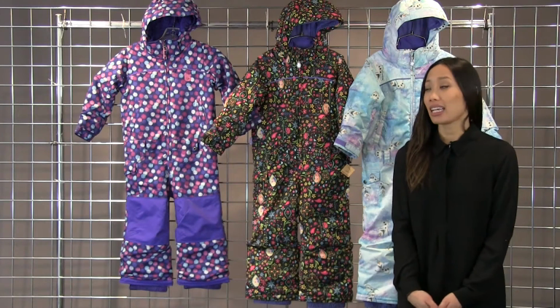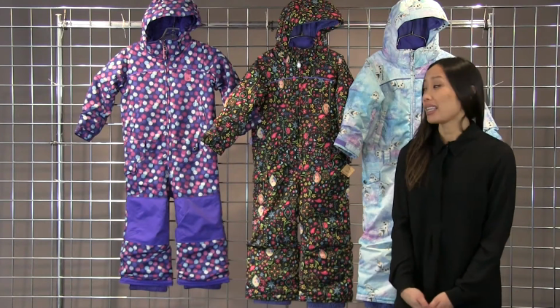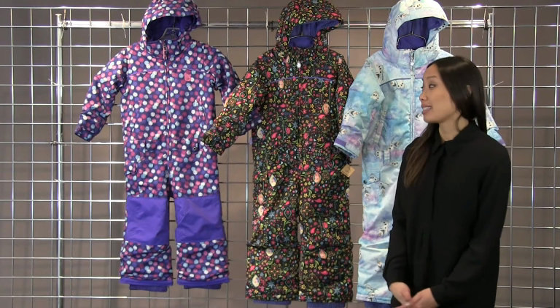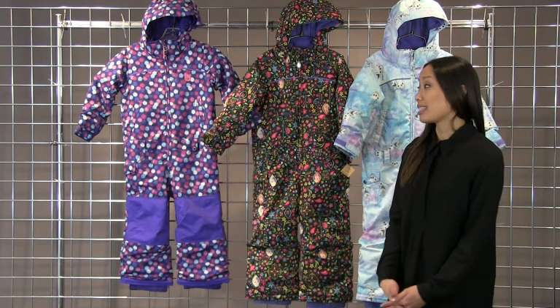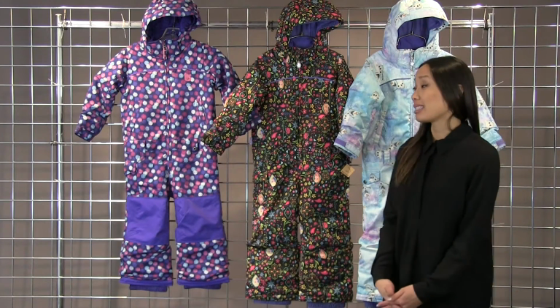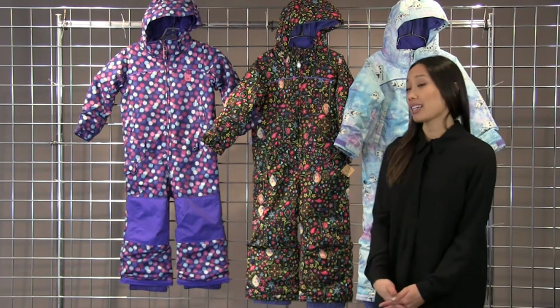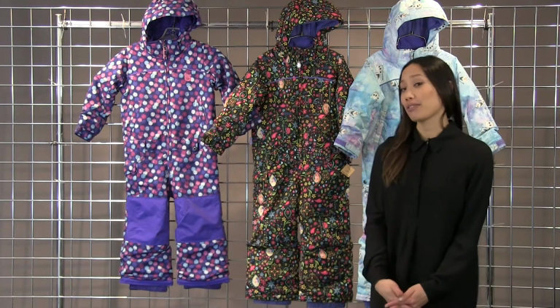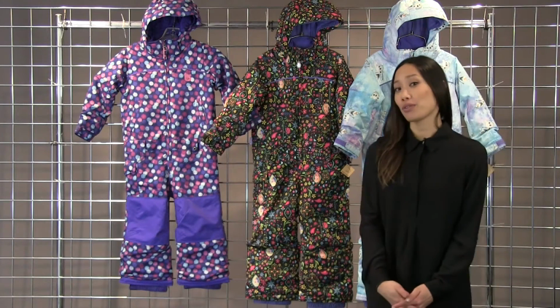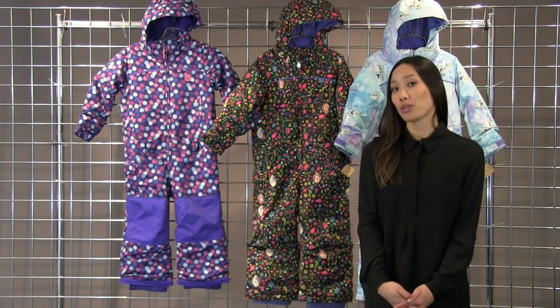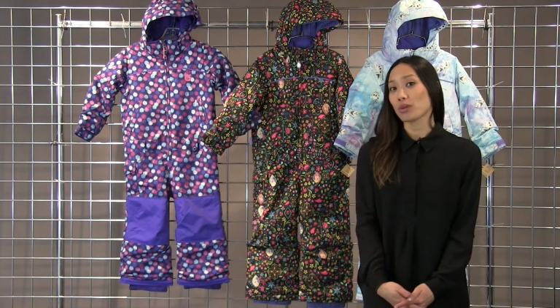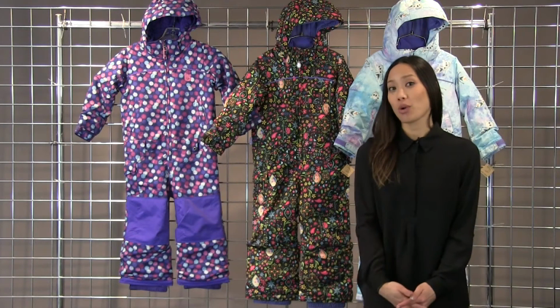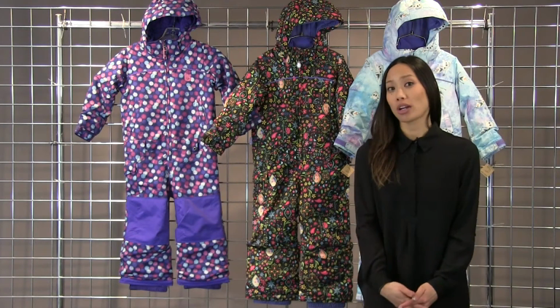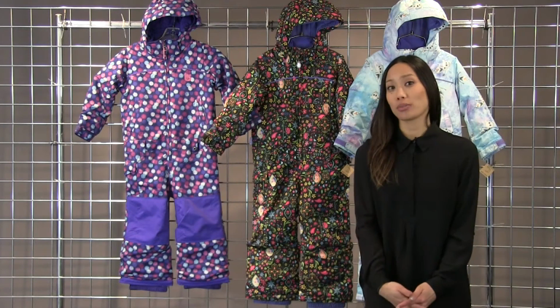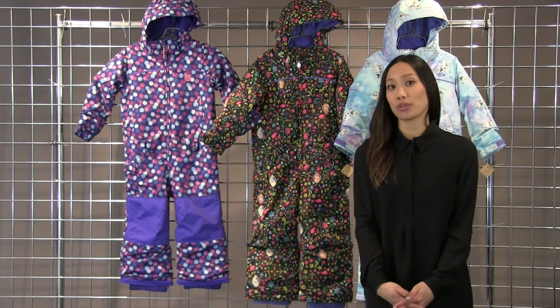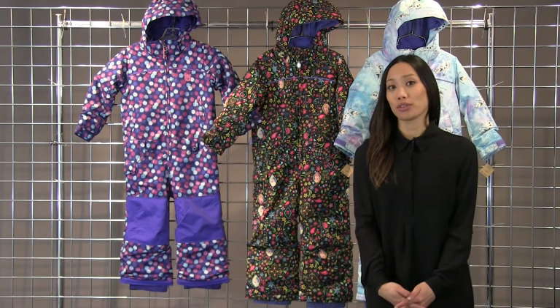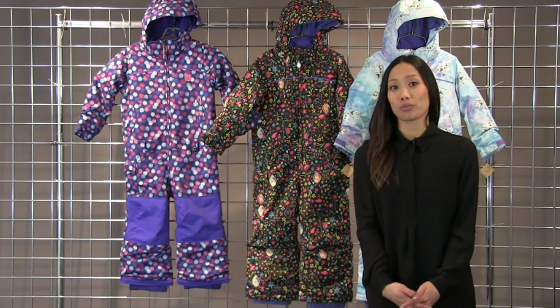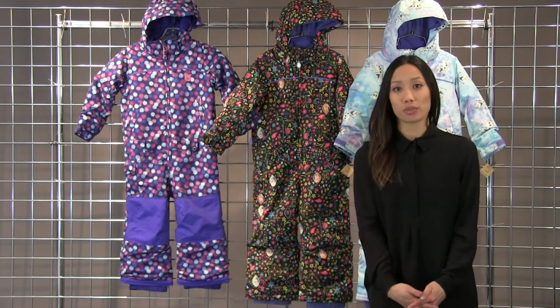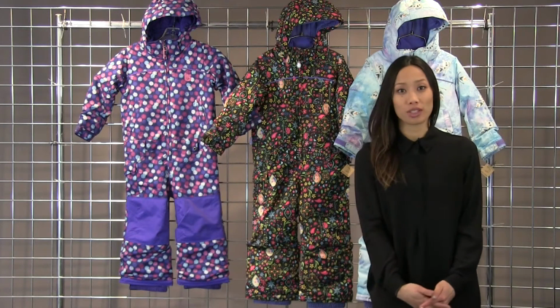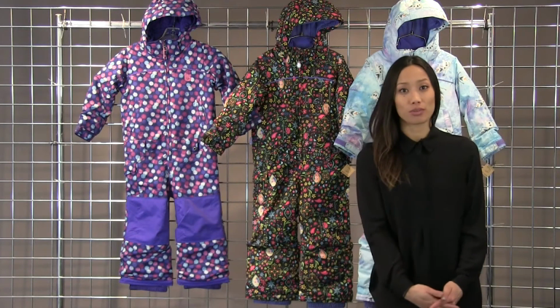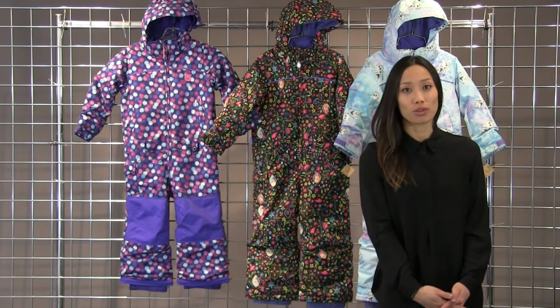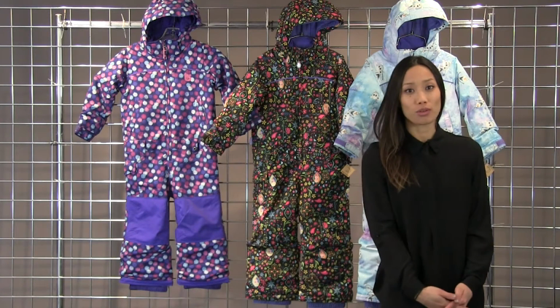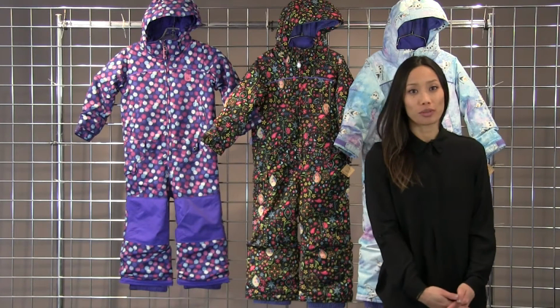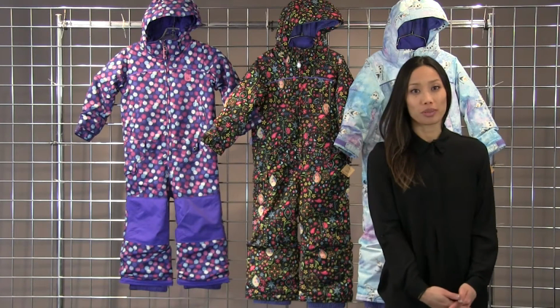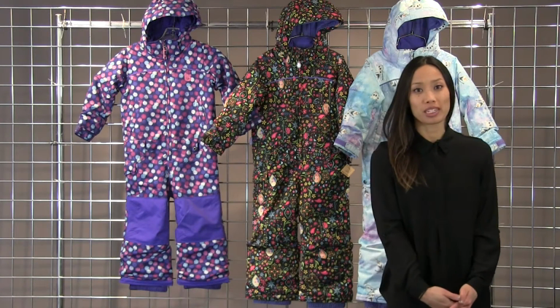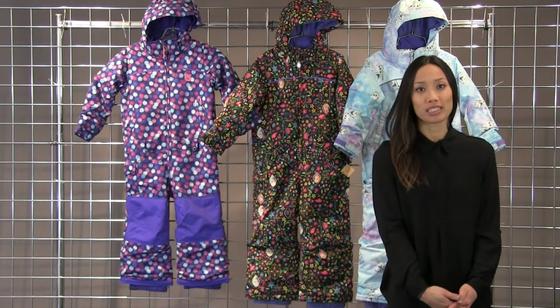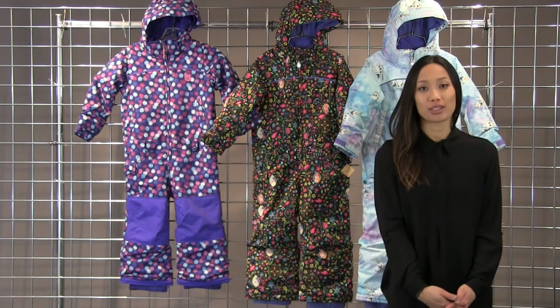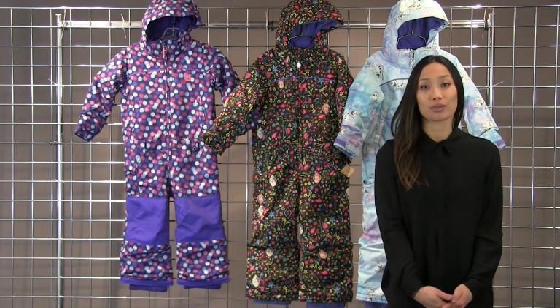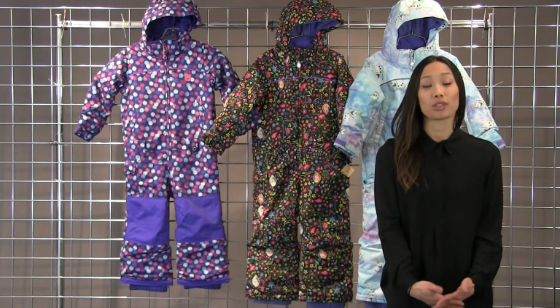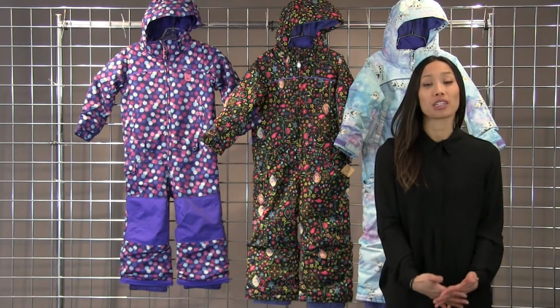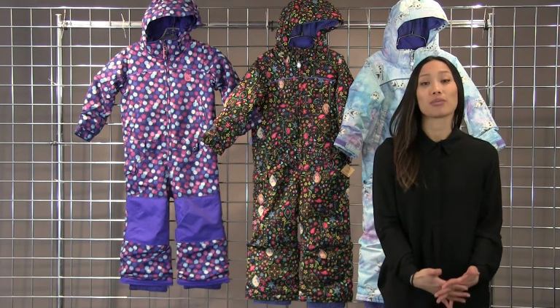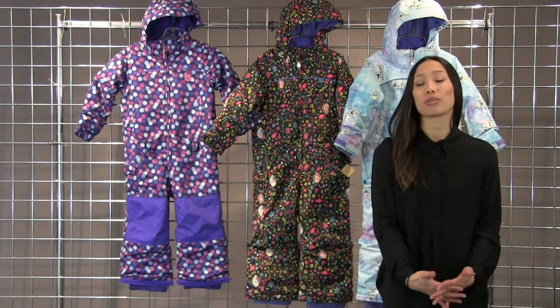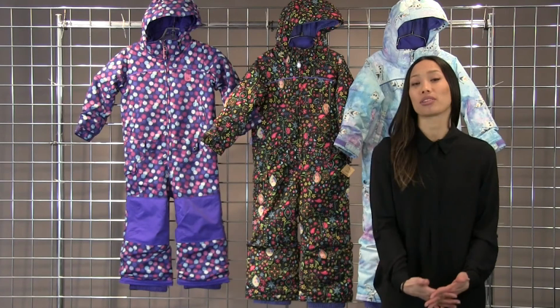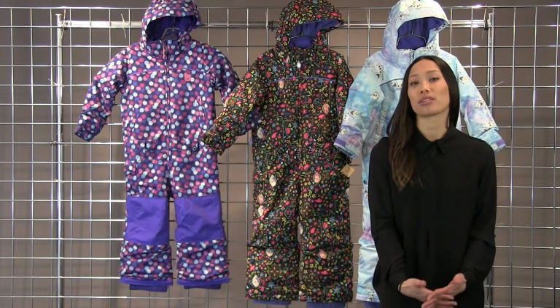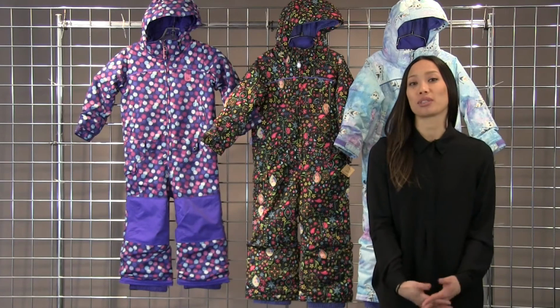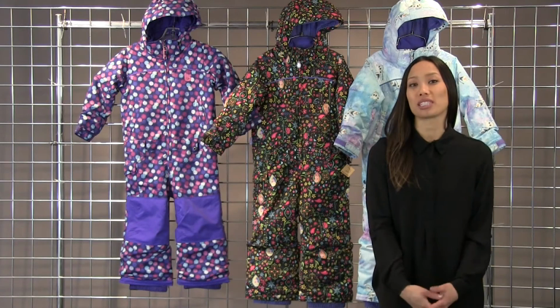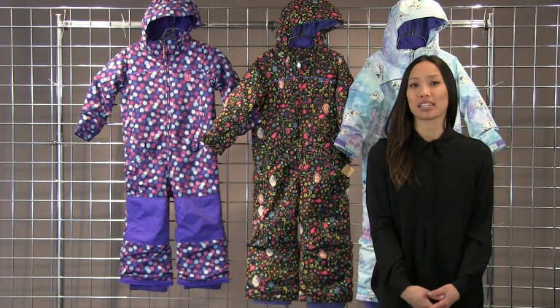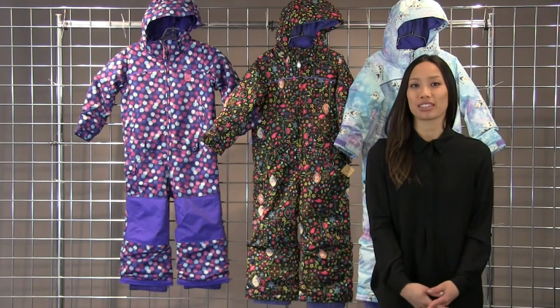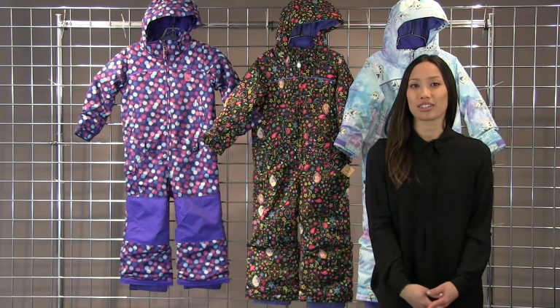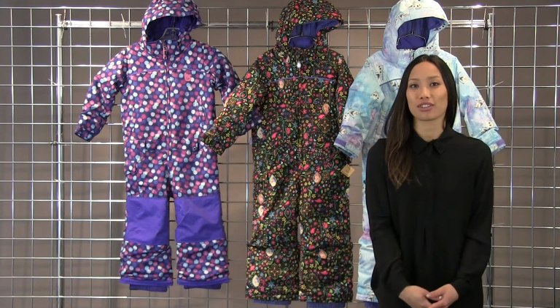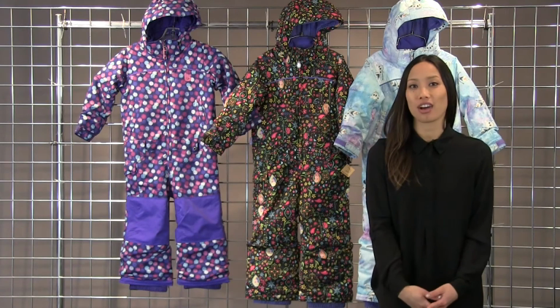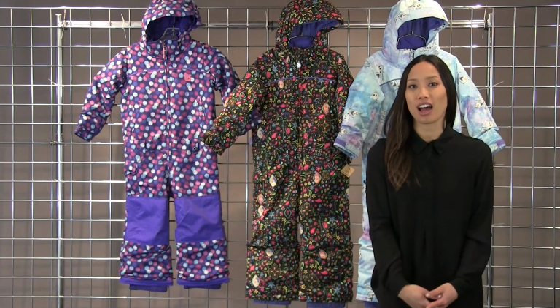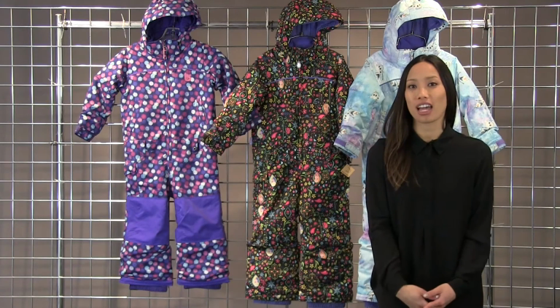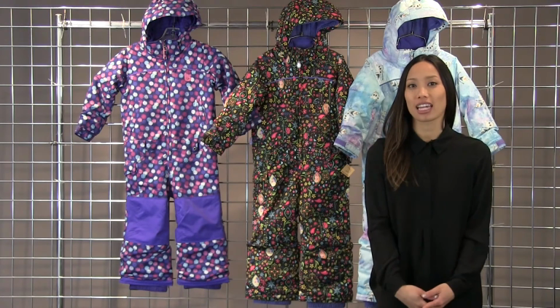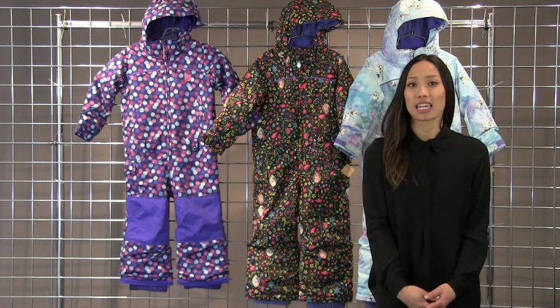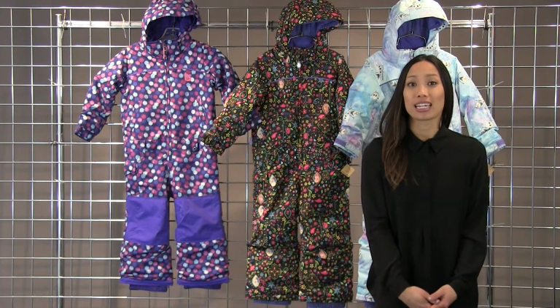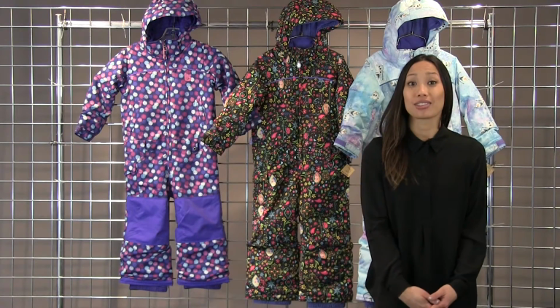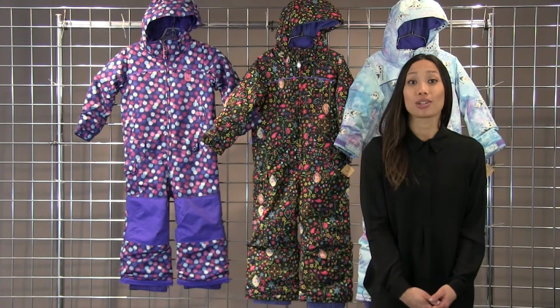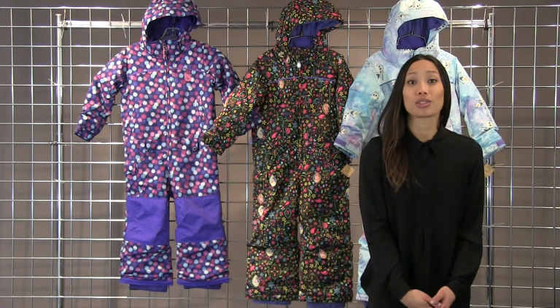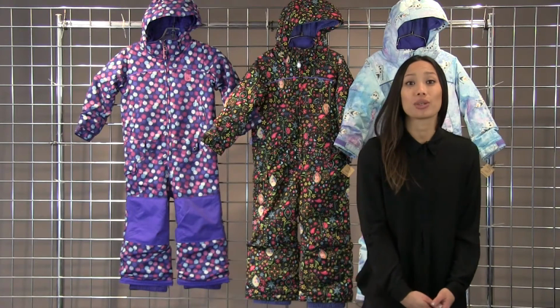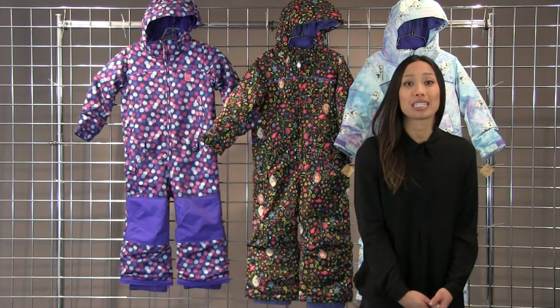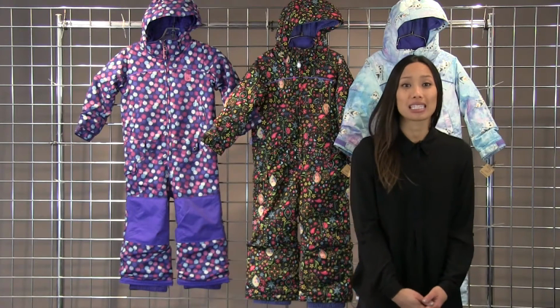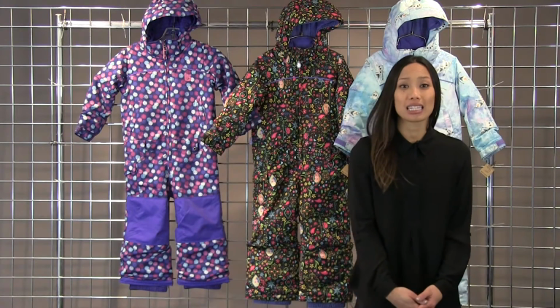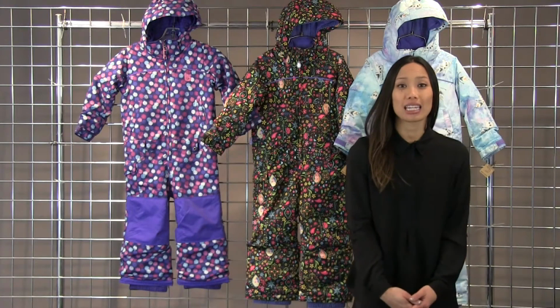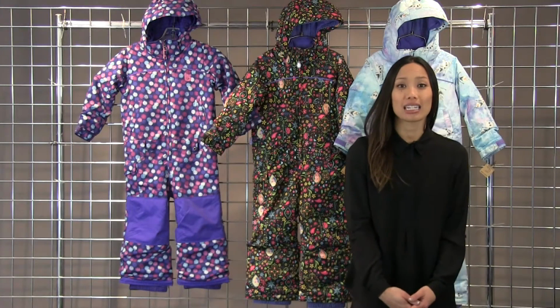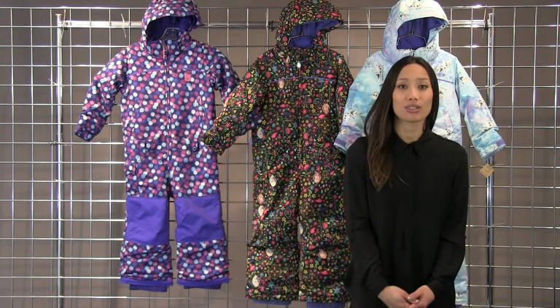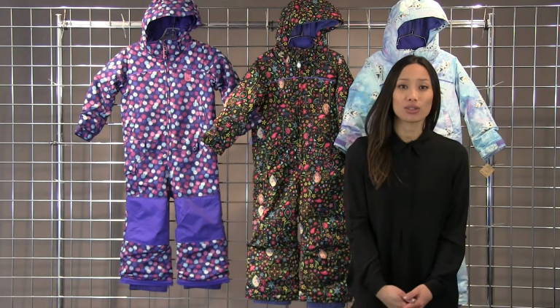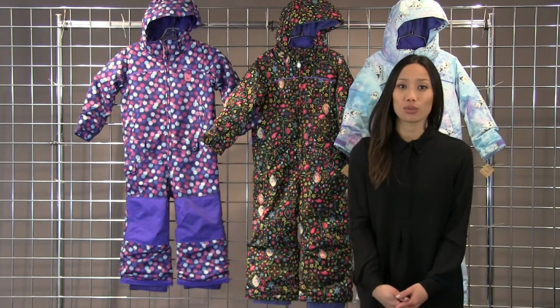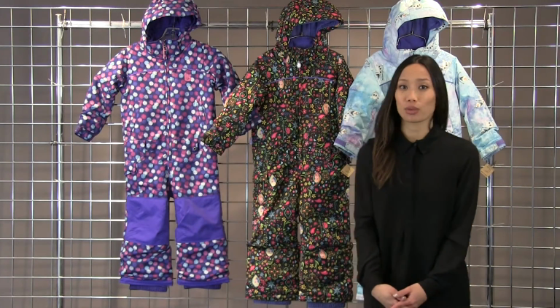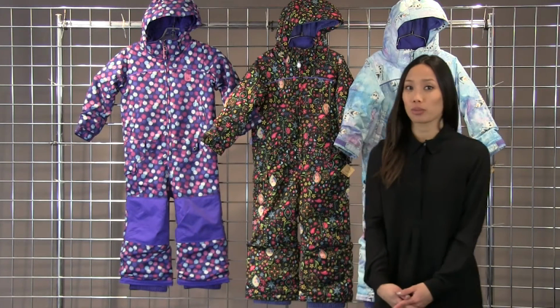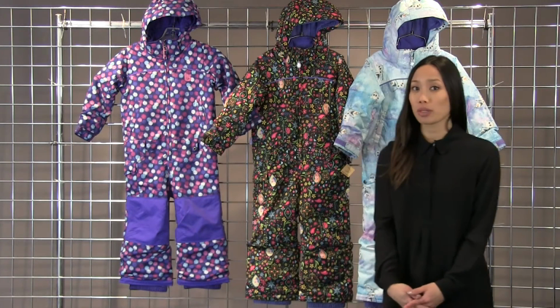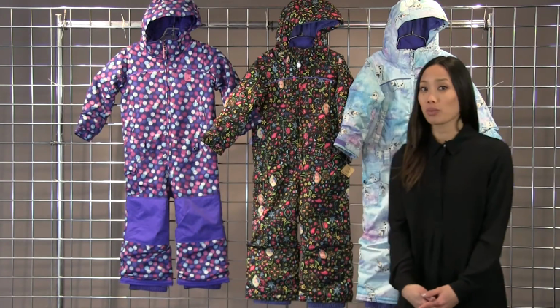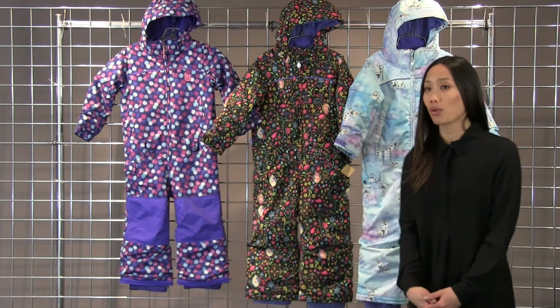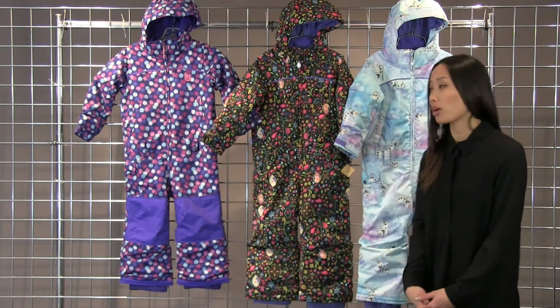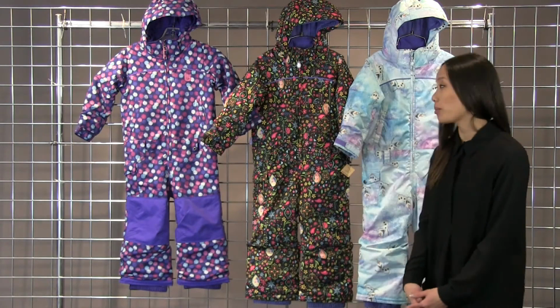This is a fully waterproof, breathable one piece so it will keep your little ones nice and dry. It's also insulated so it will be warm.